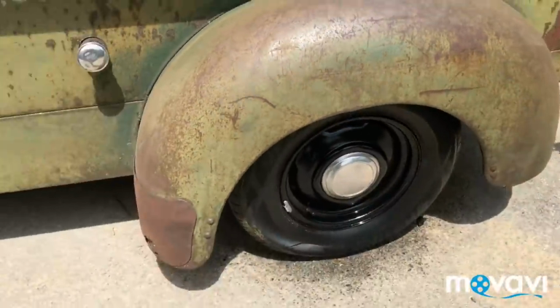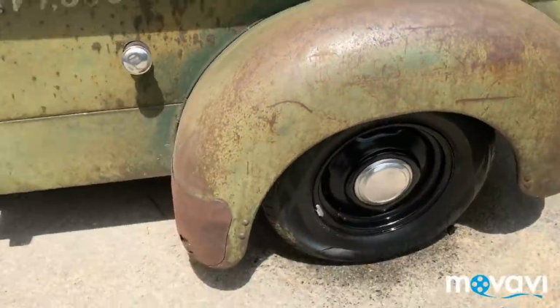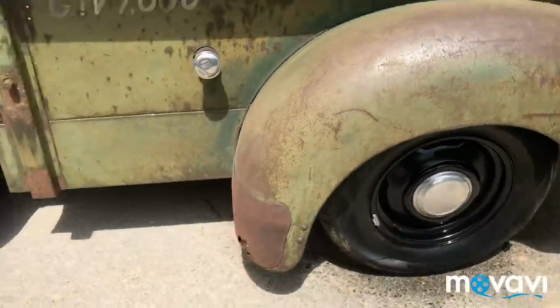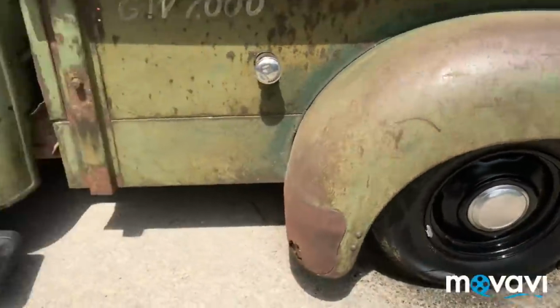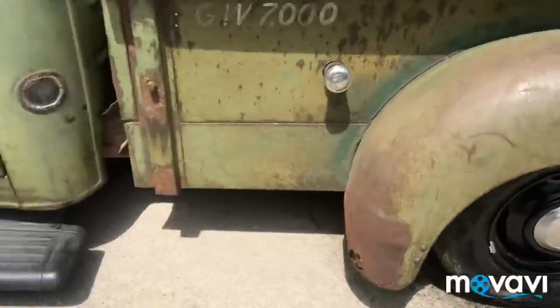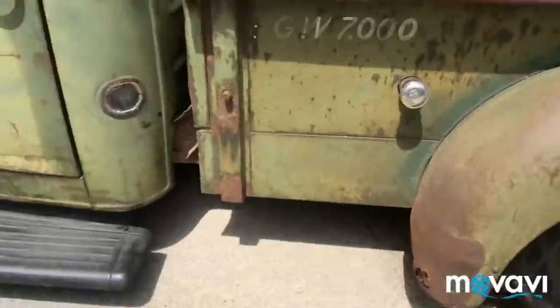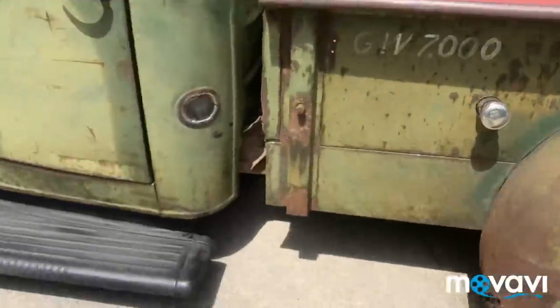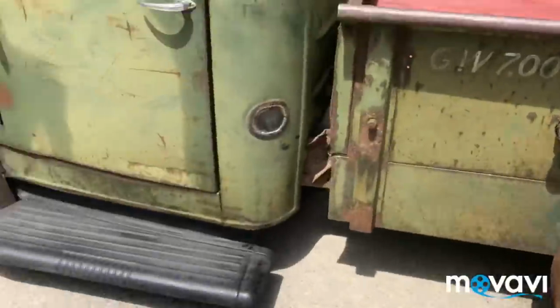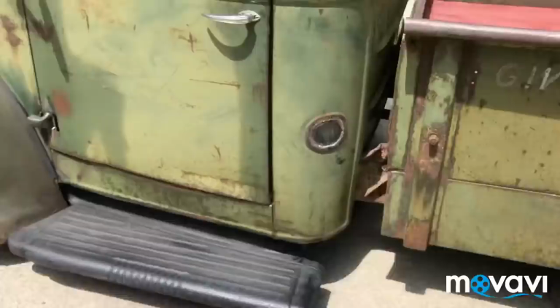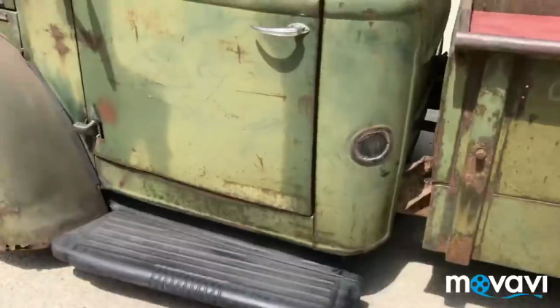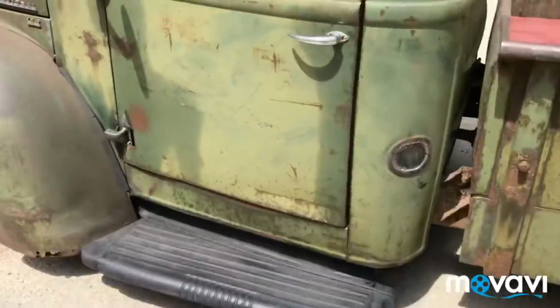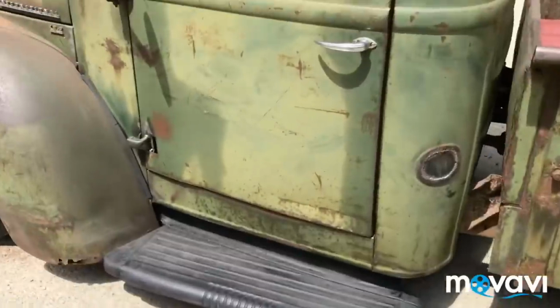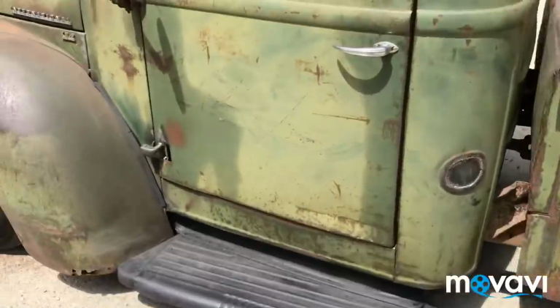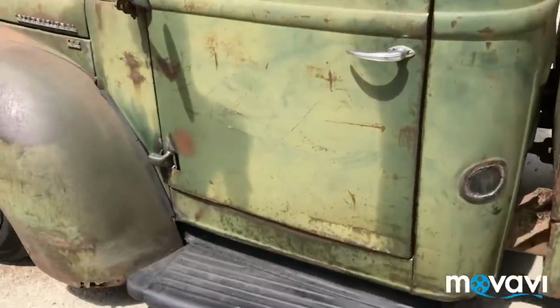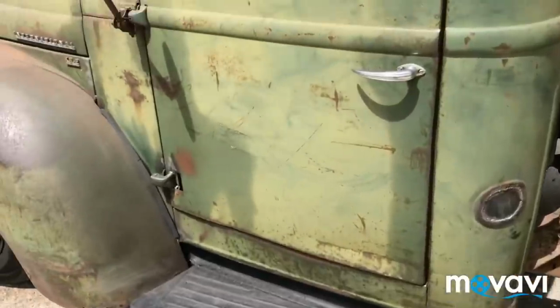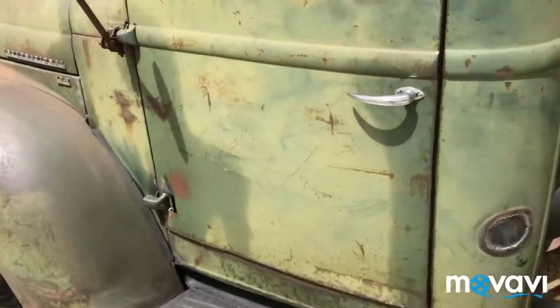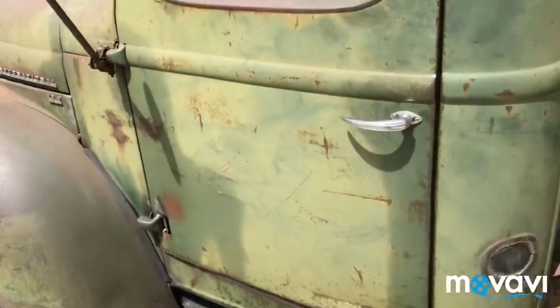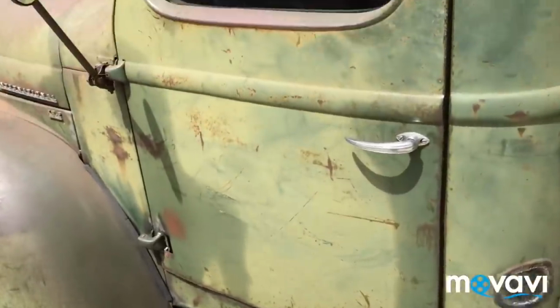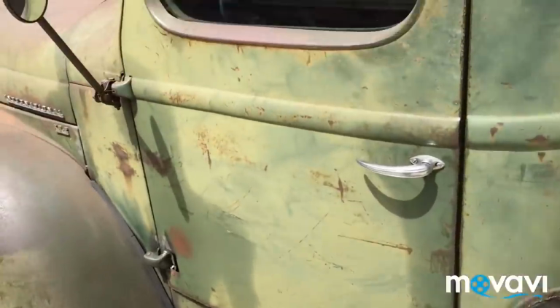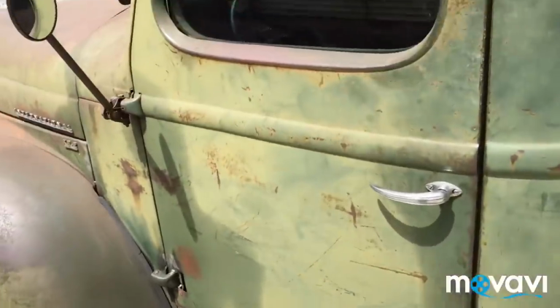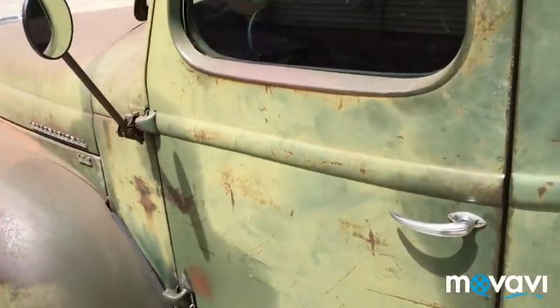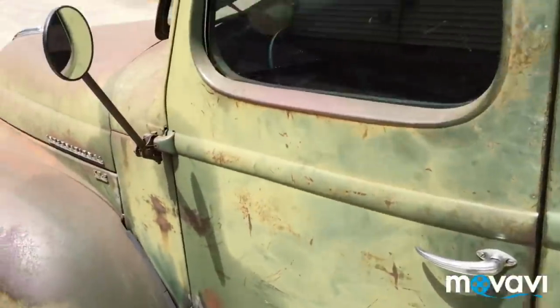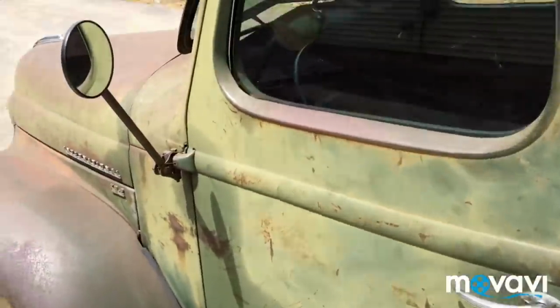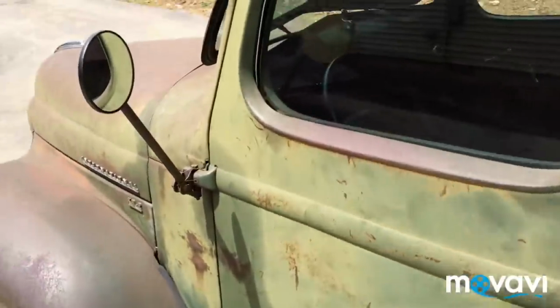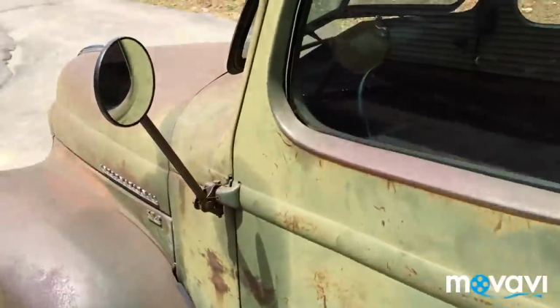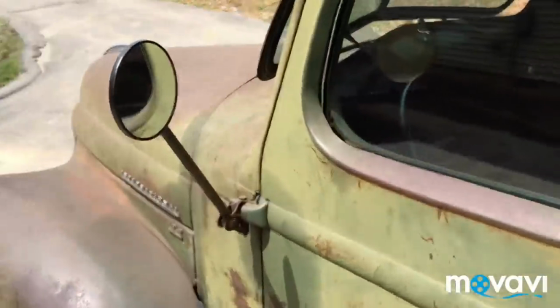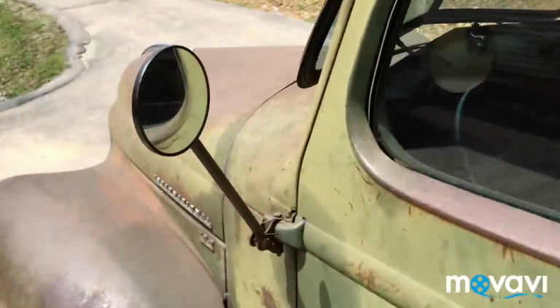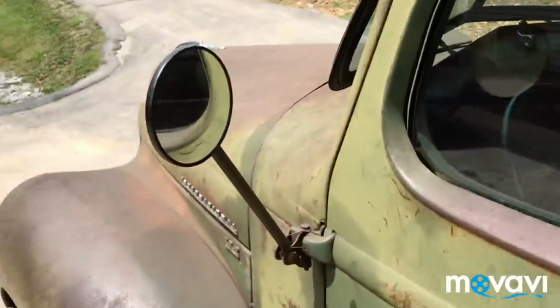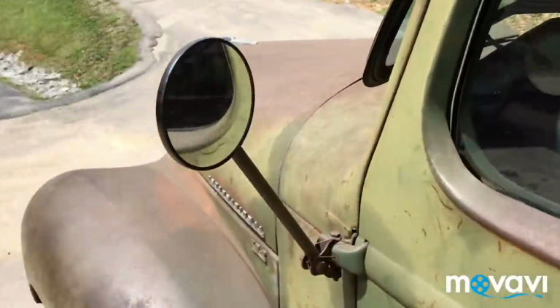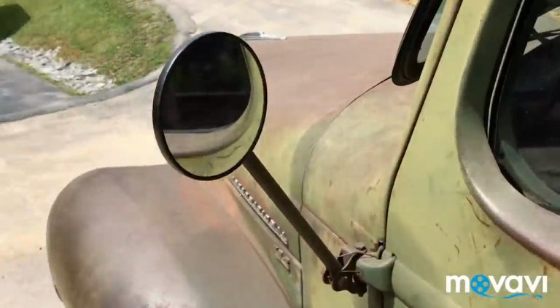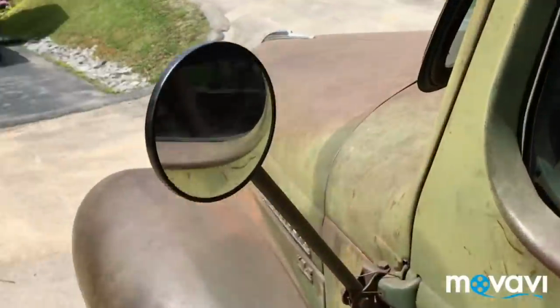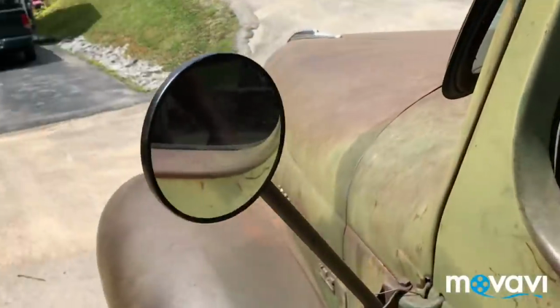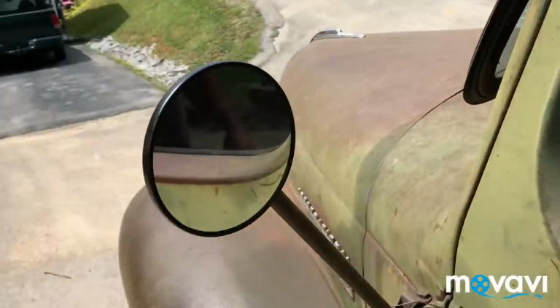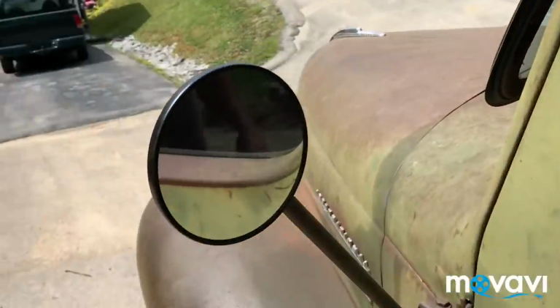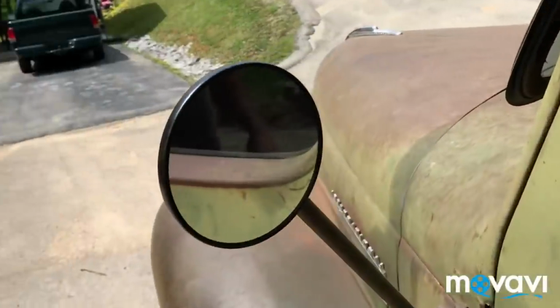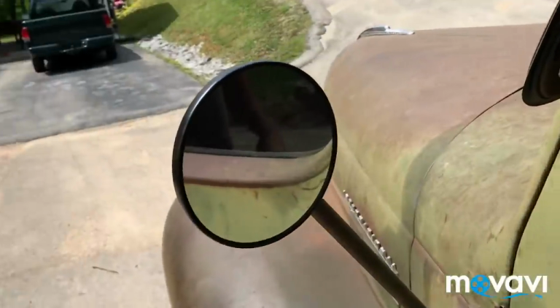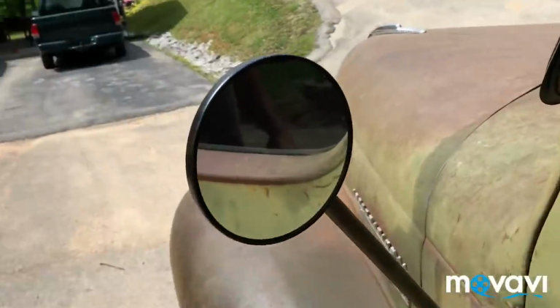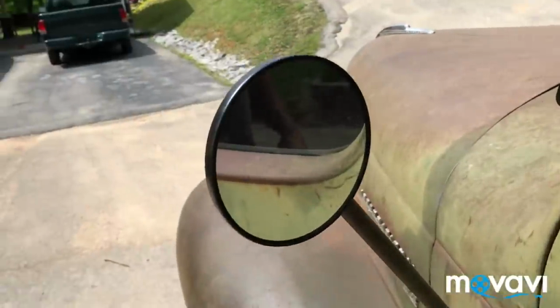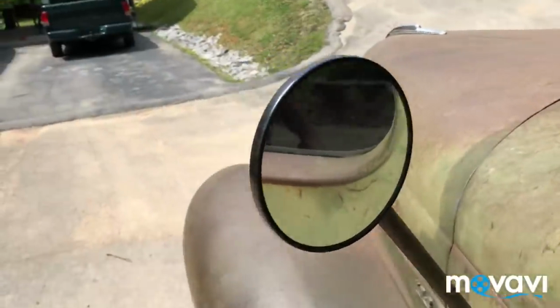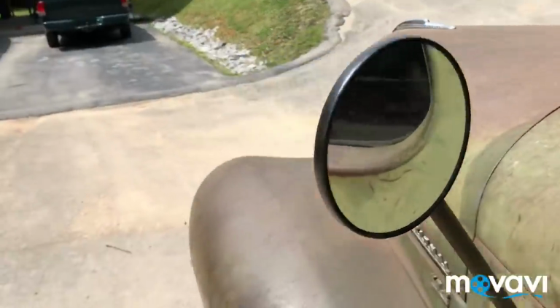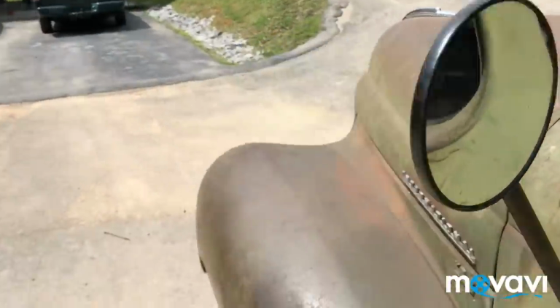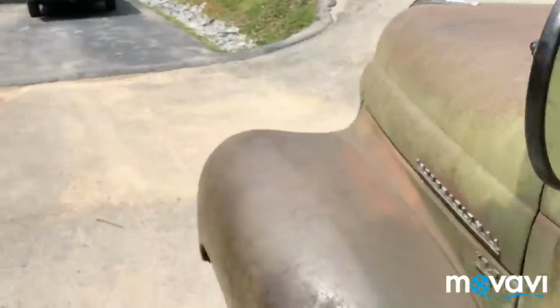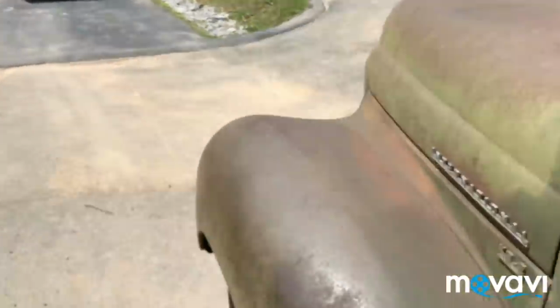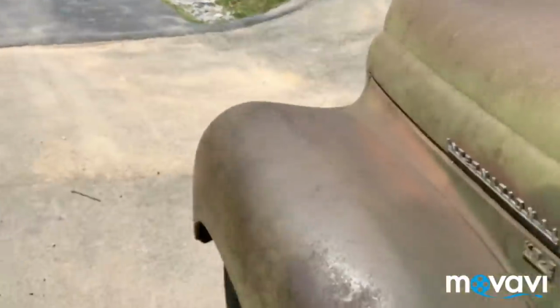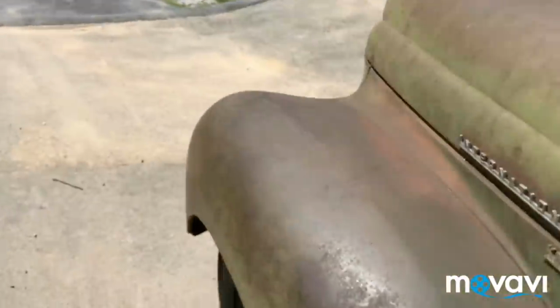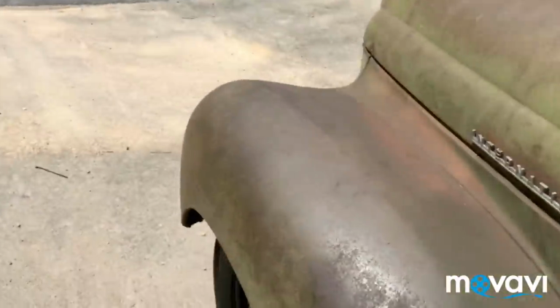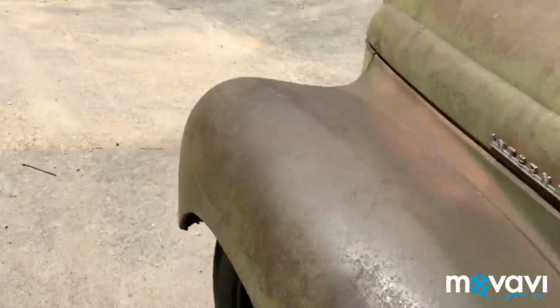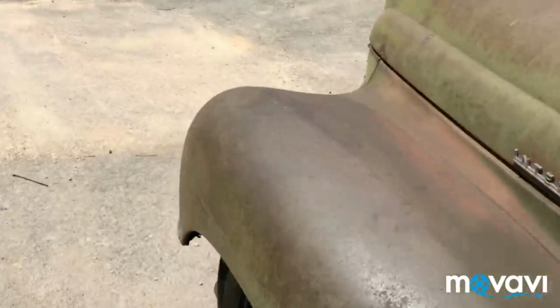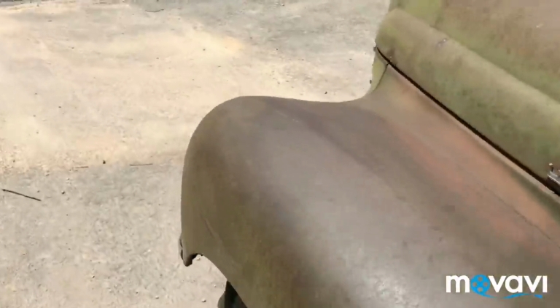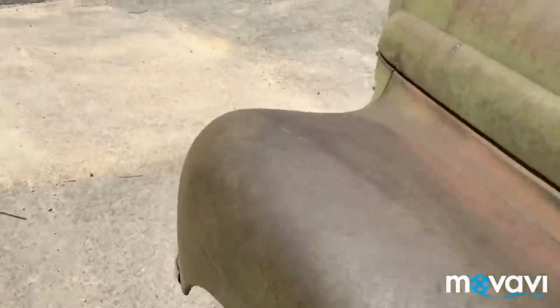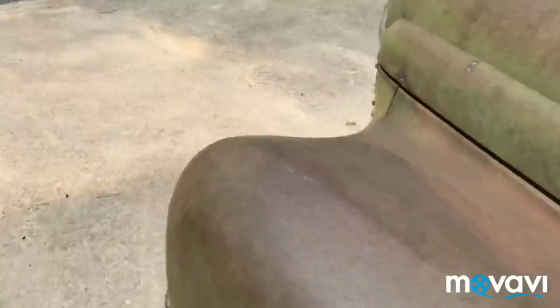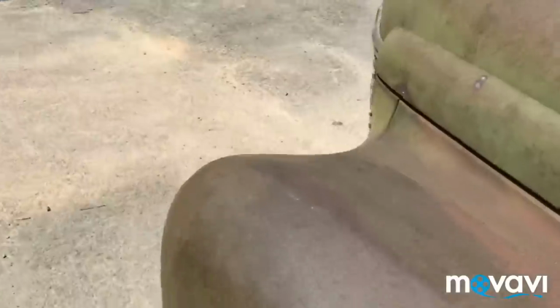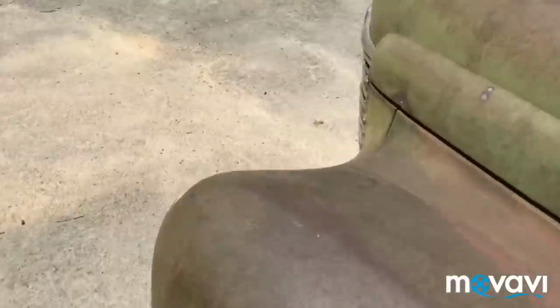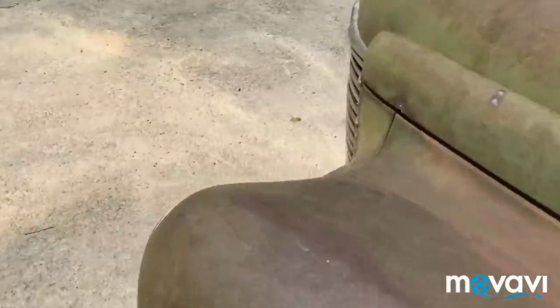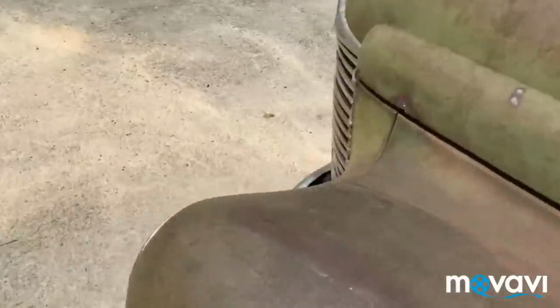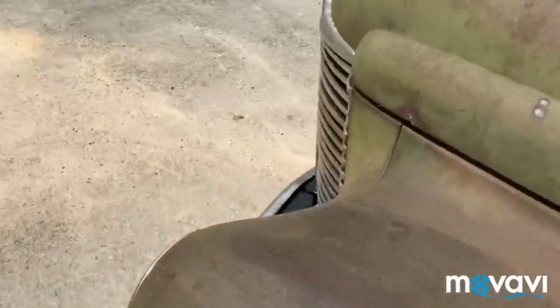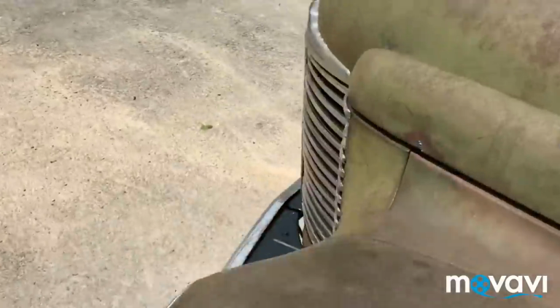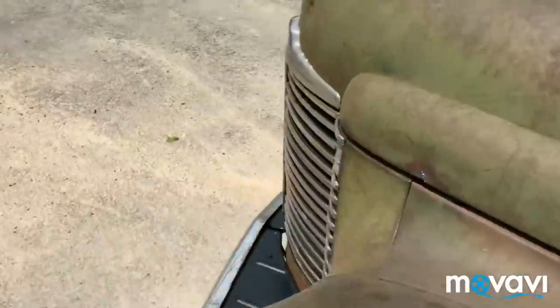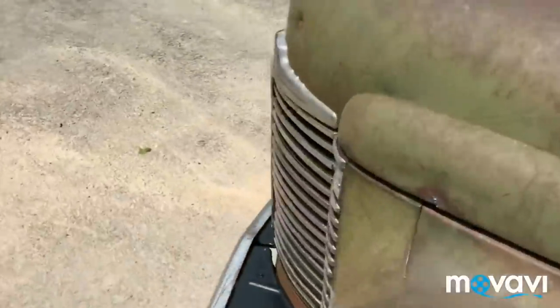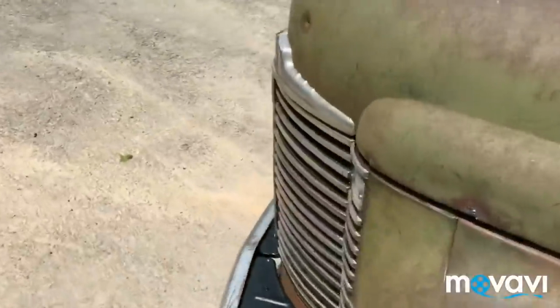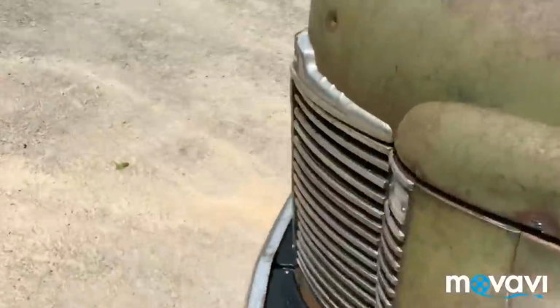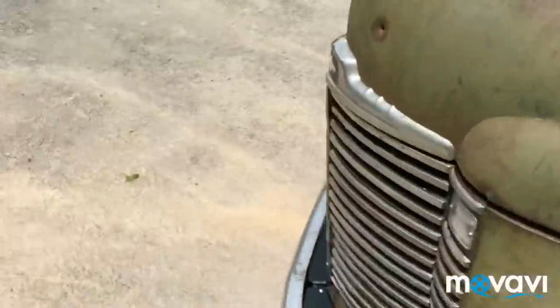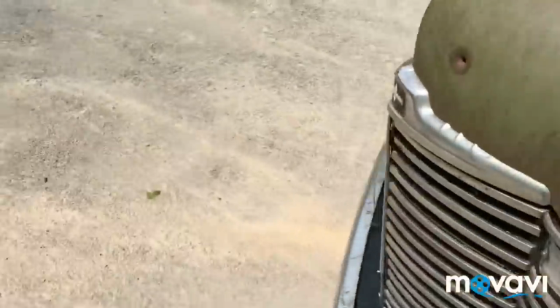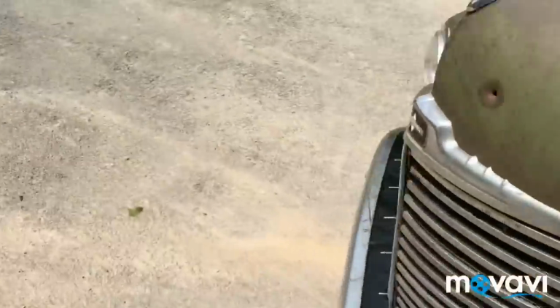New wheels and tires. There's also a new mirror. I'll start the truck up, but first let me look under the hood.